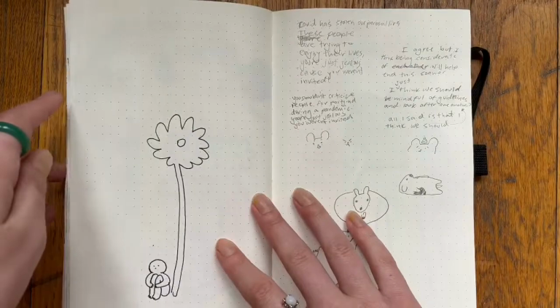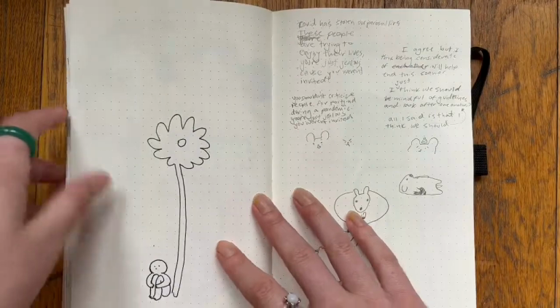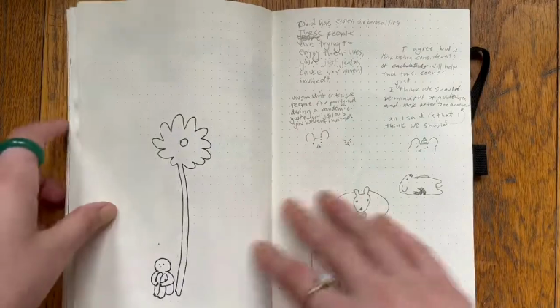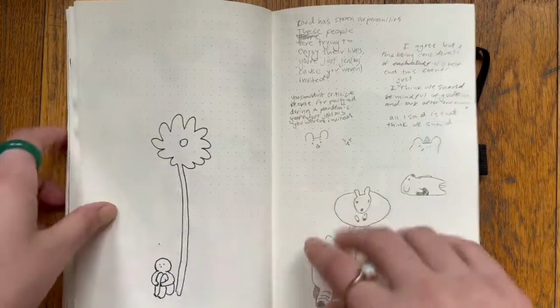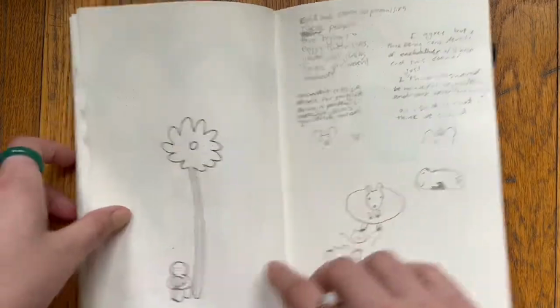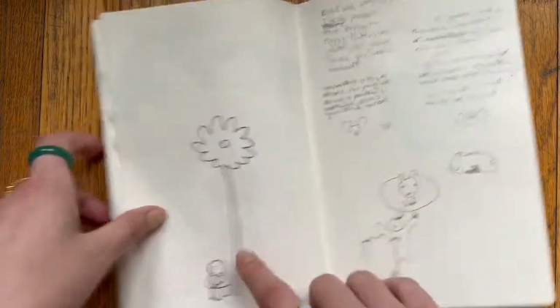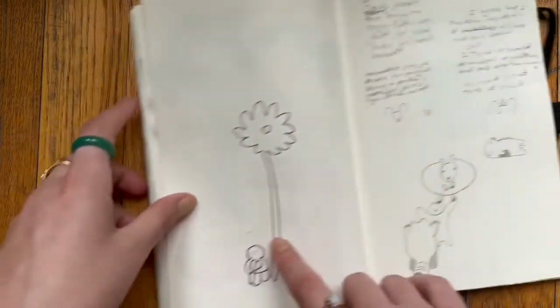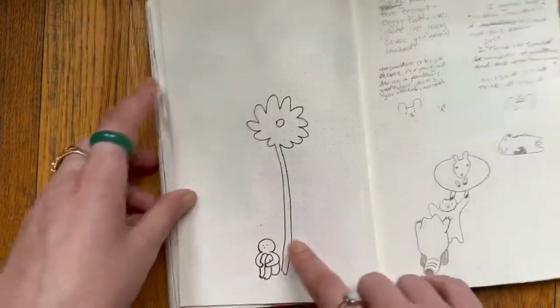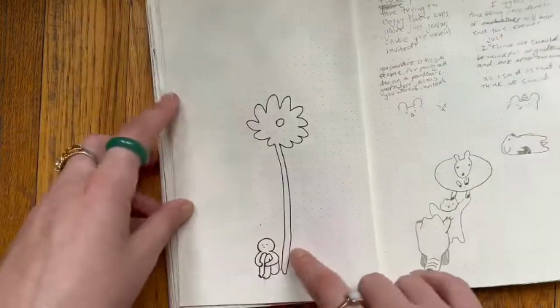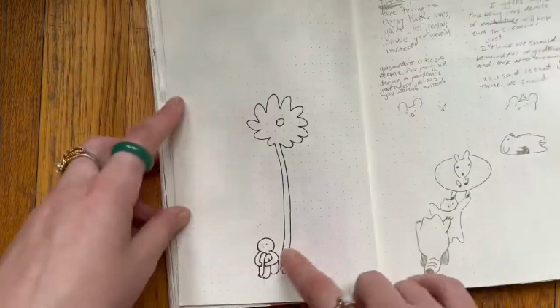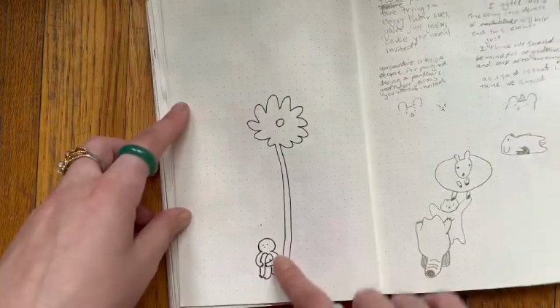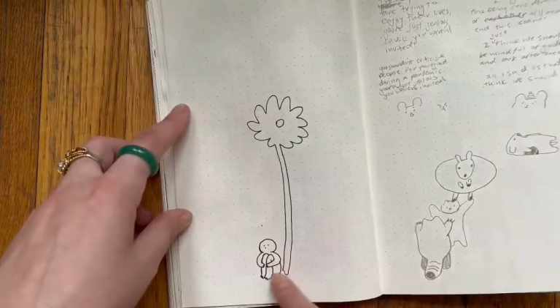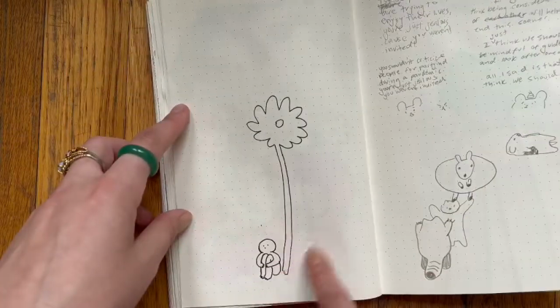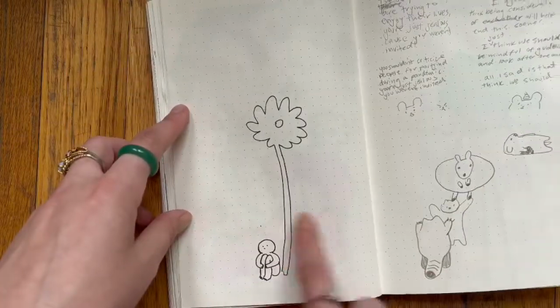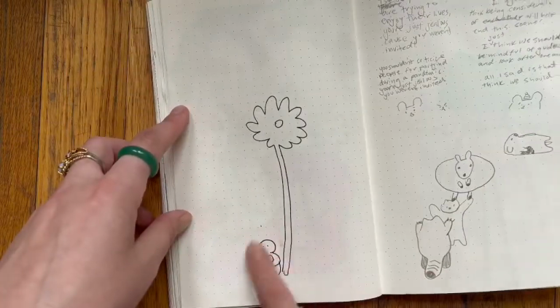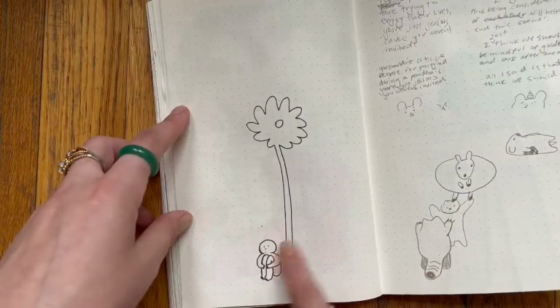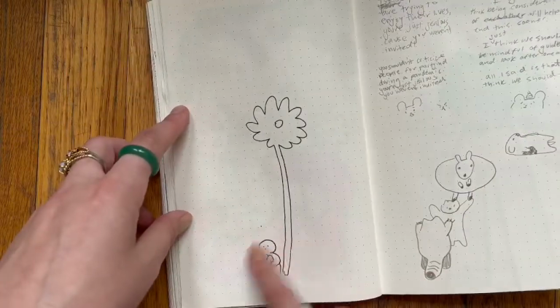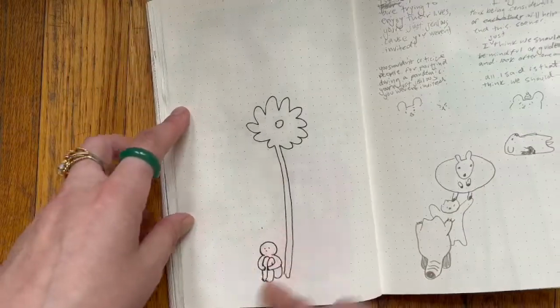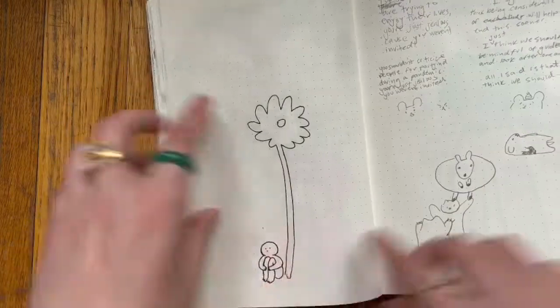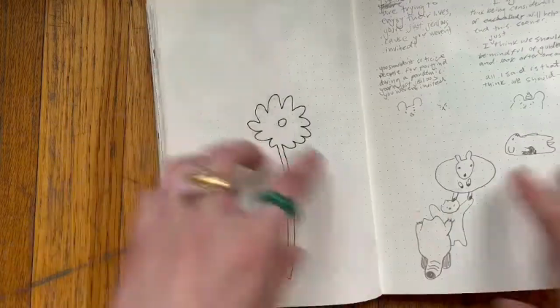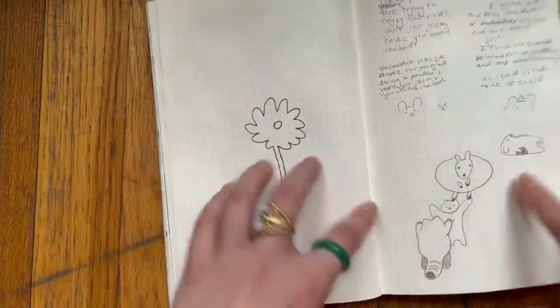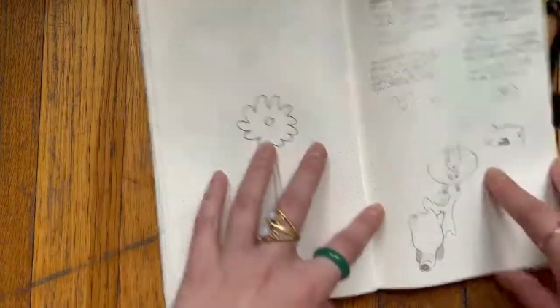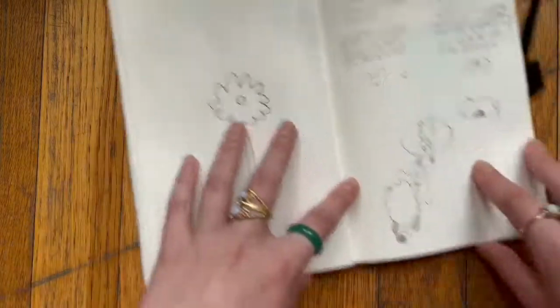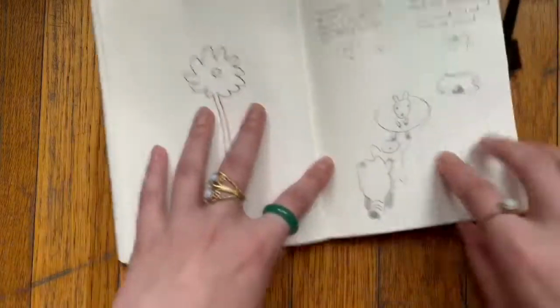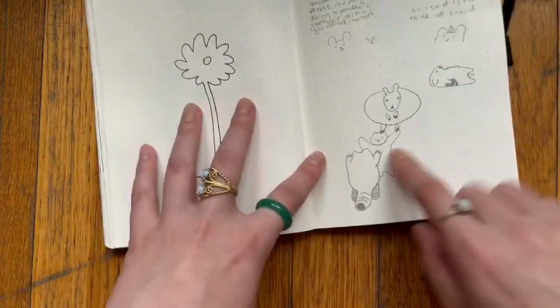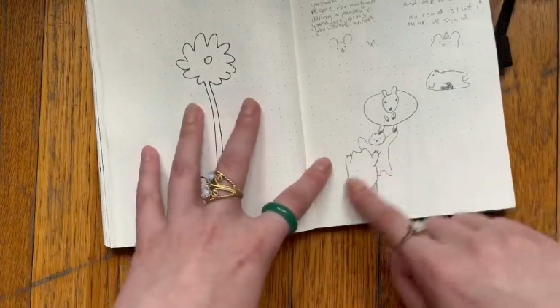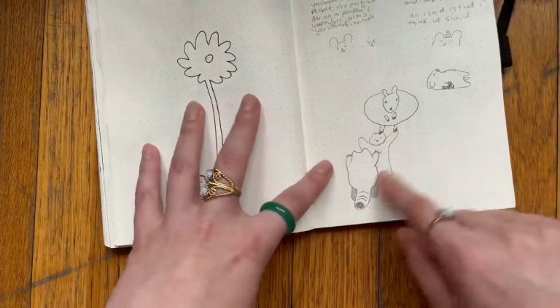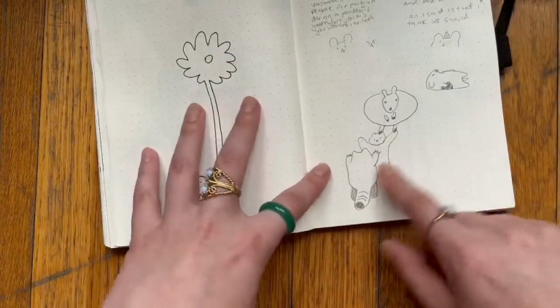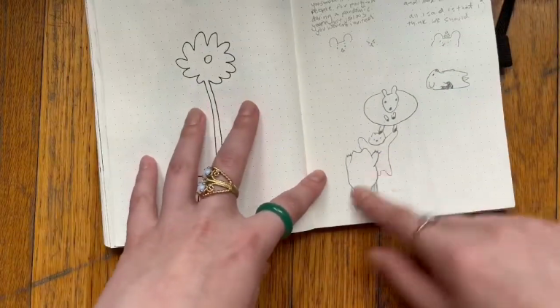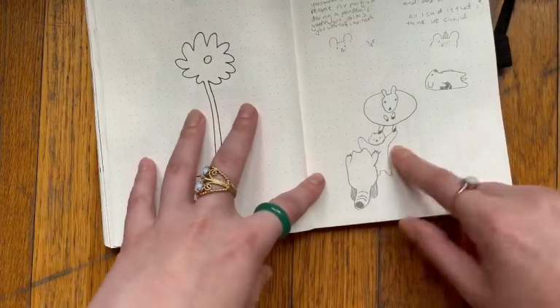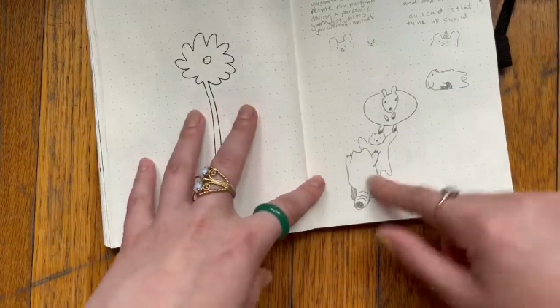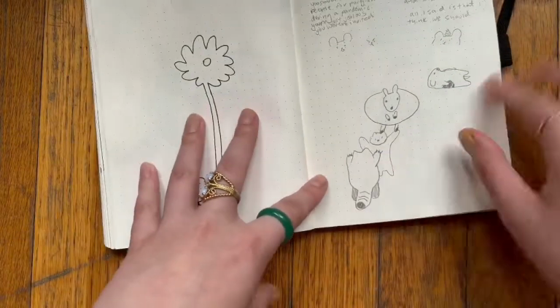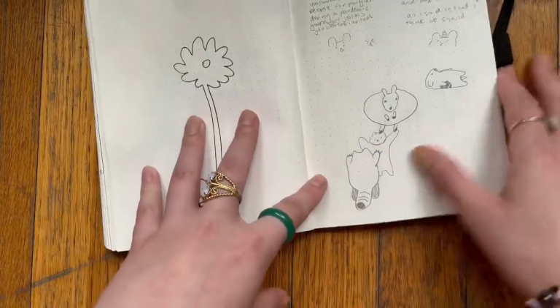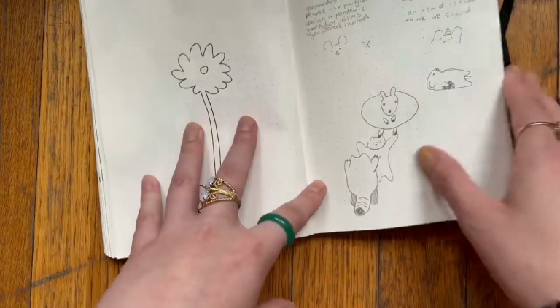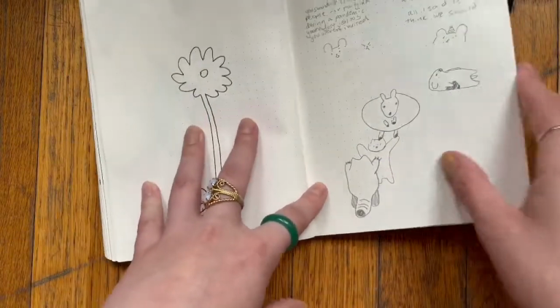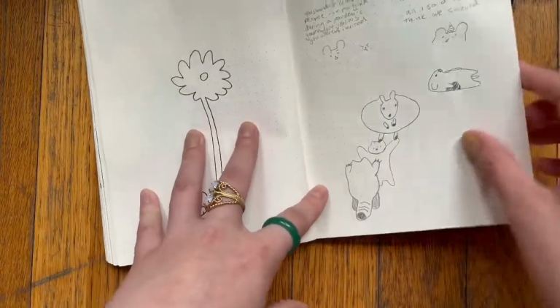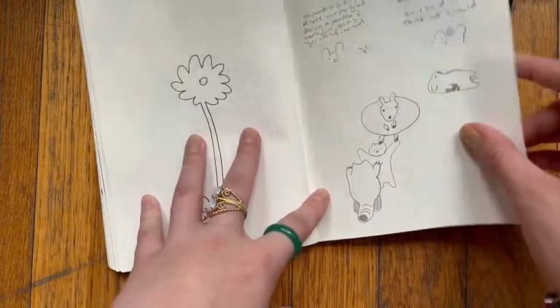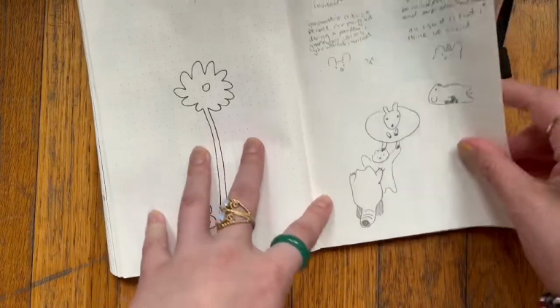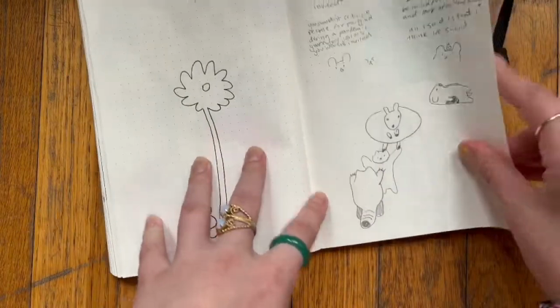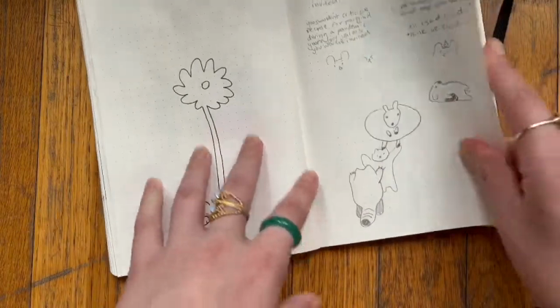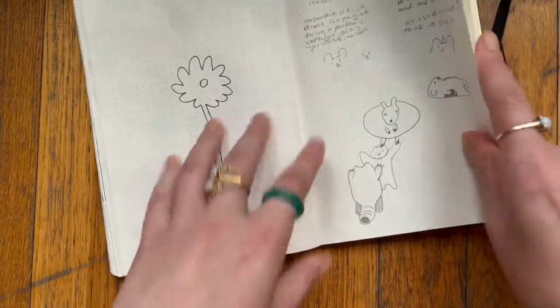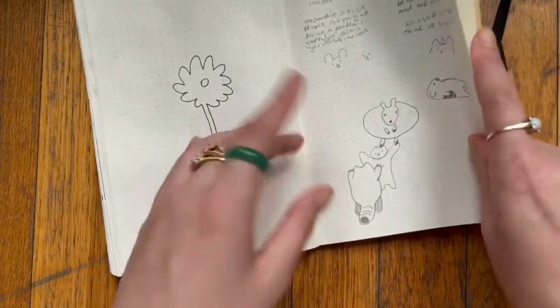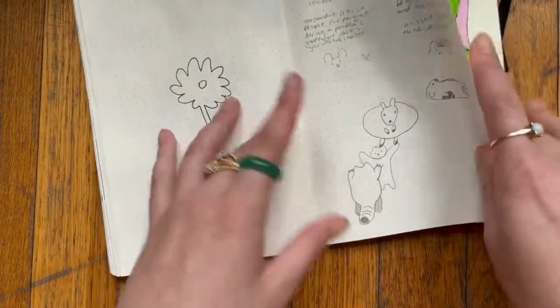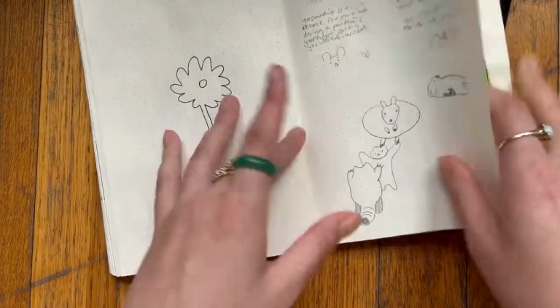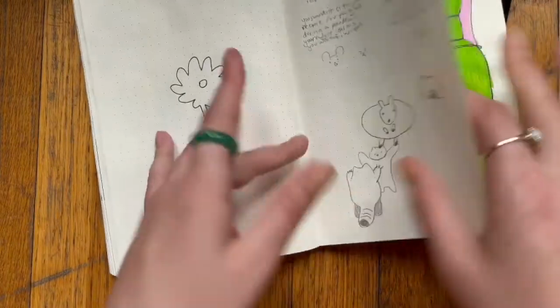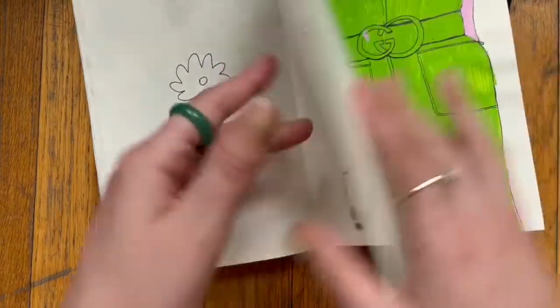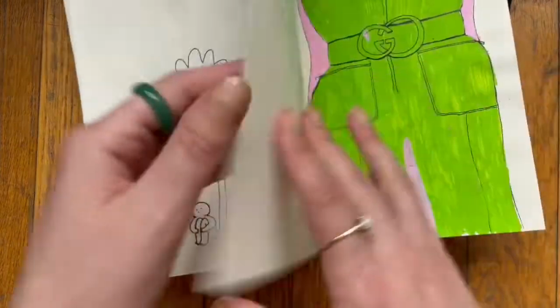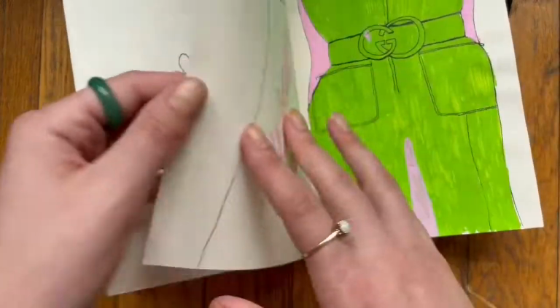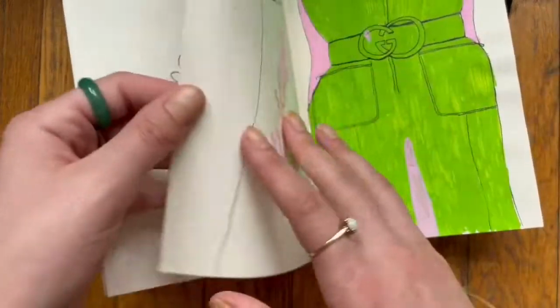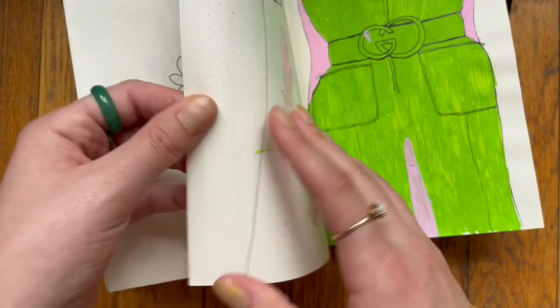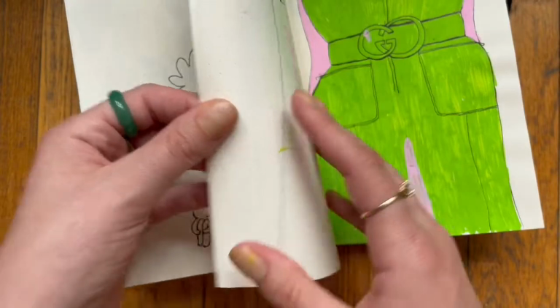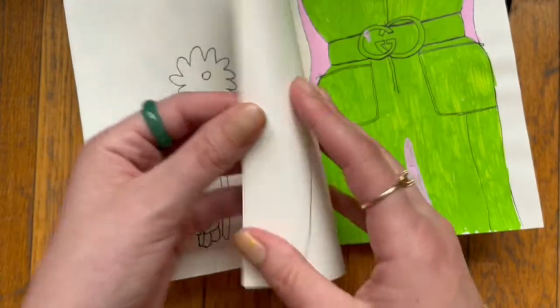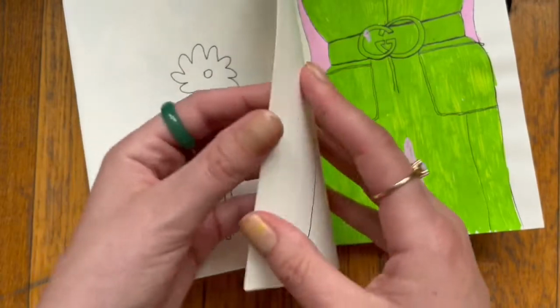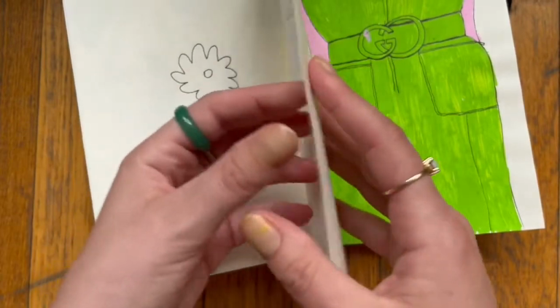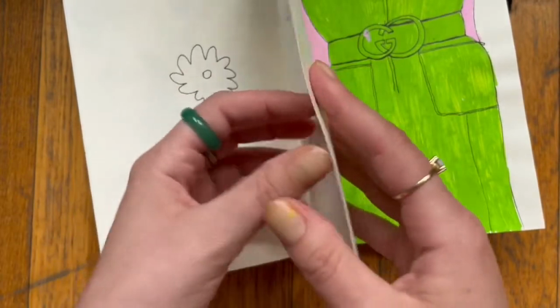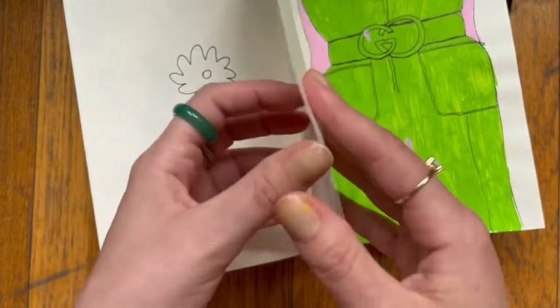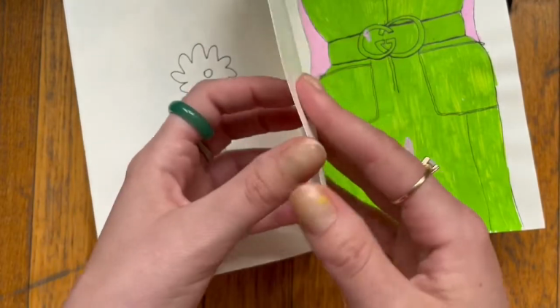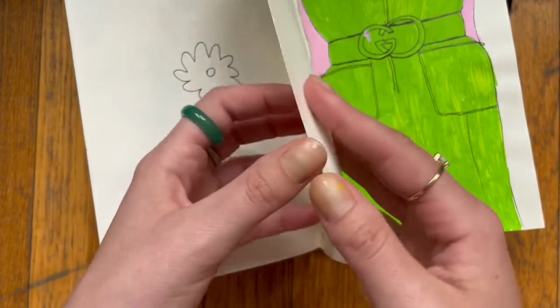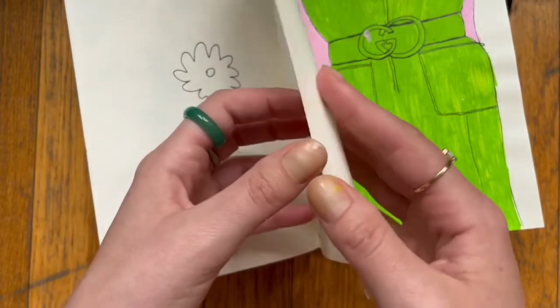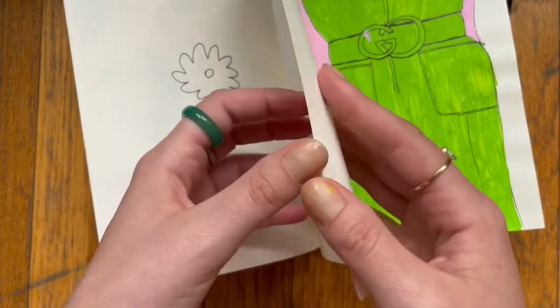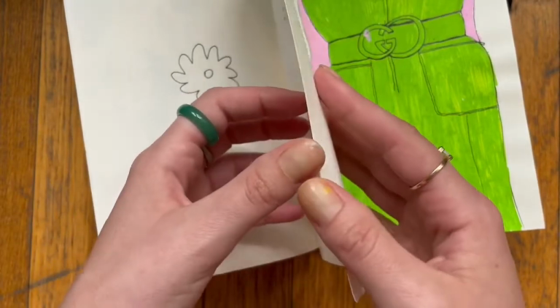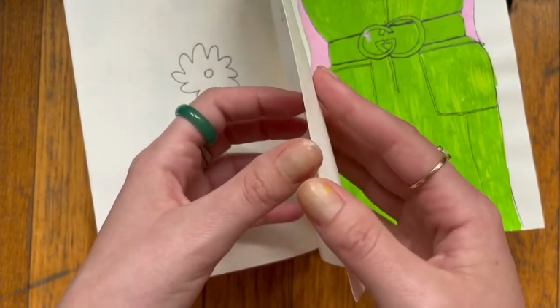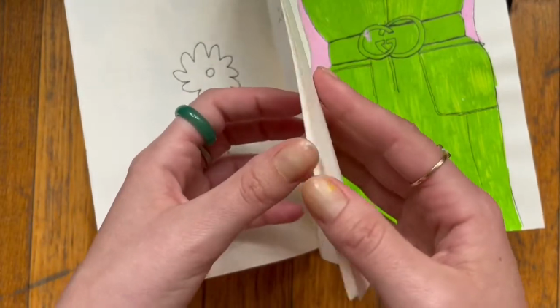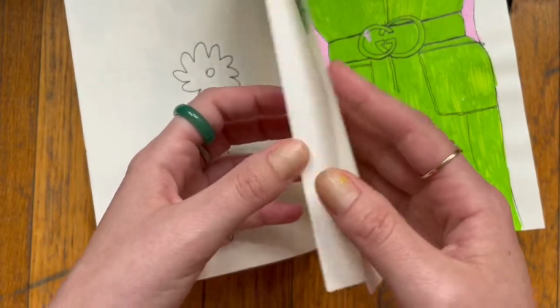There's another guy, some red pandas, some notes — I rarely take notes in my notebook.